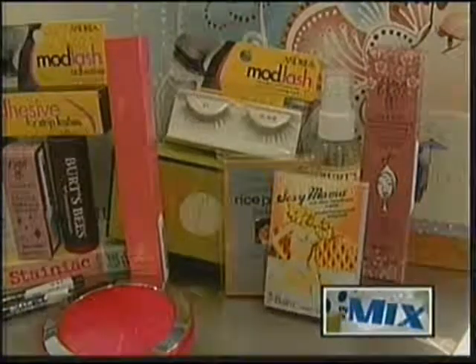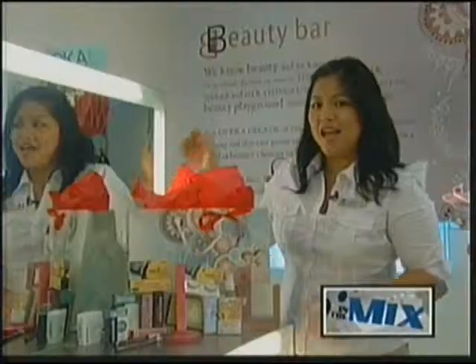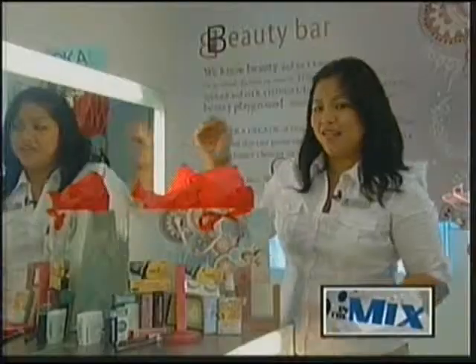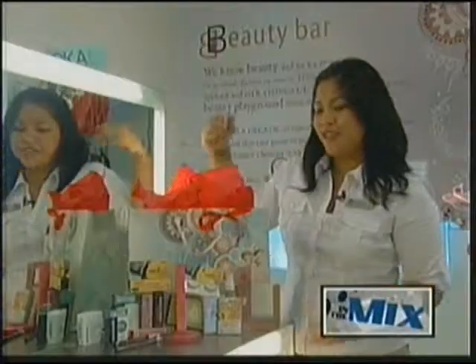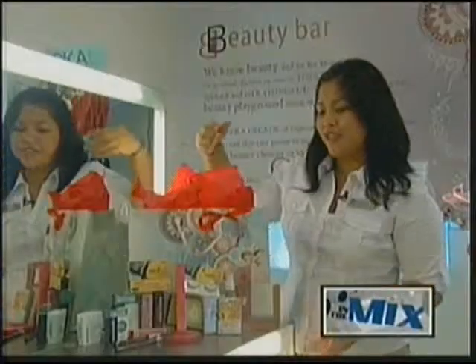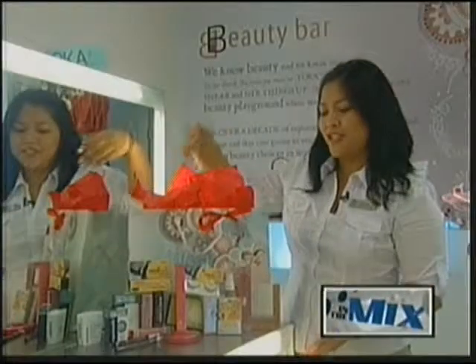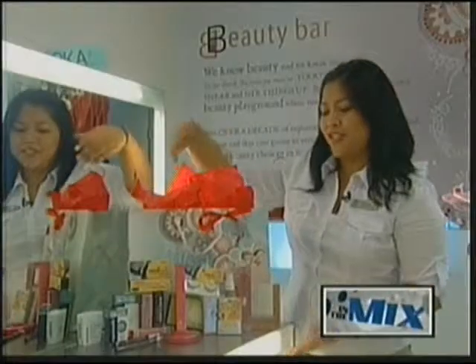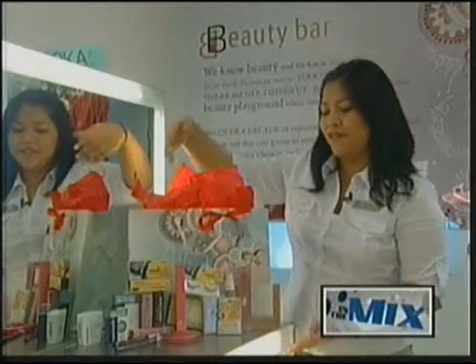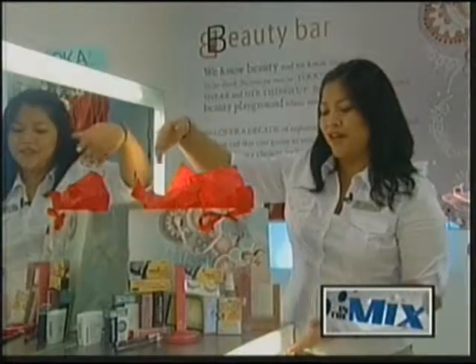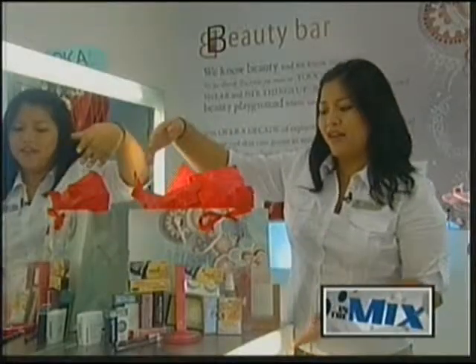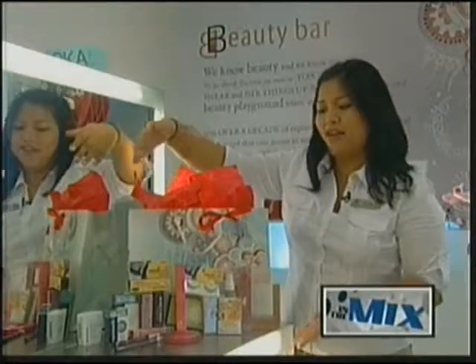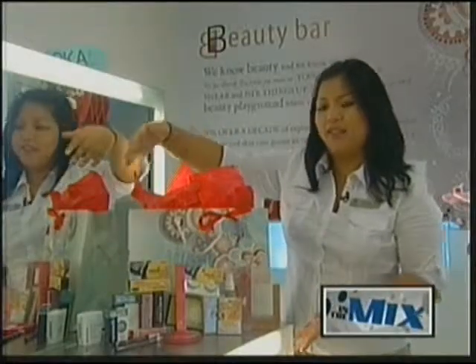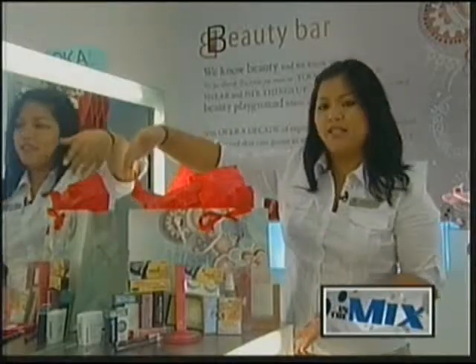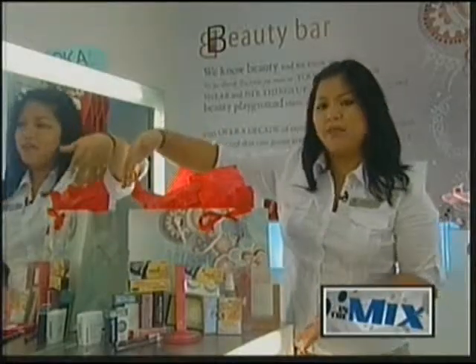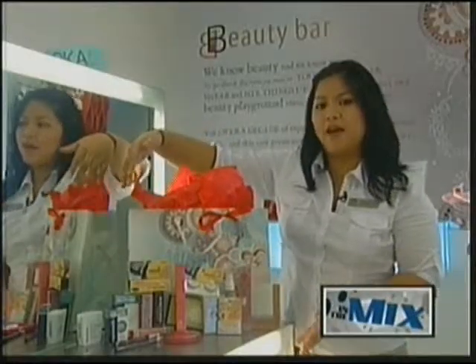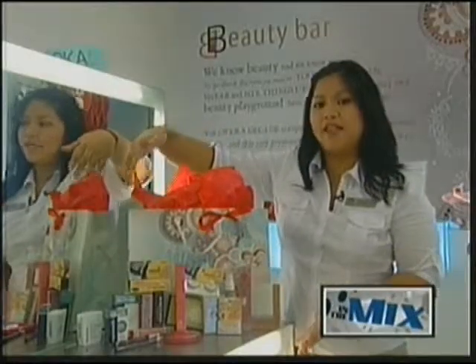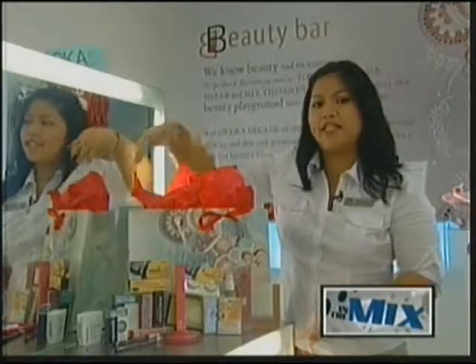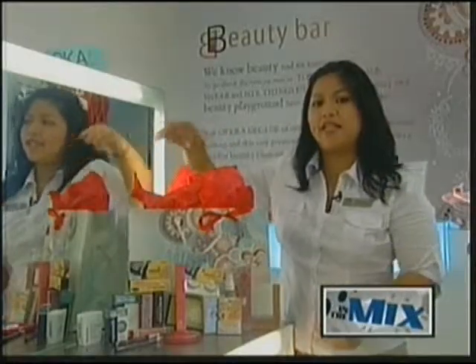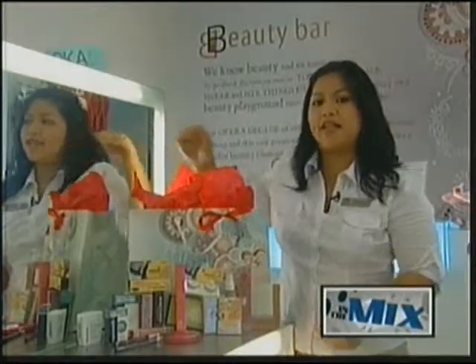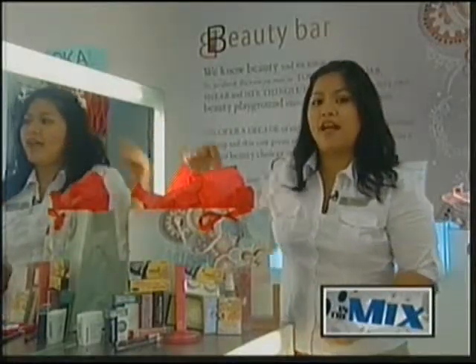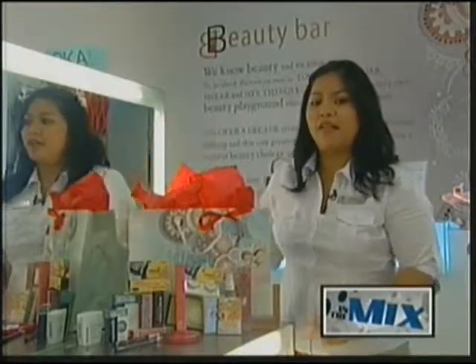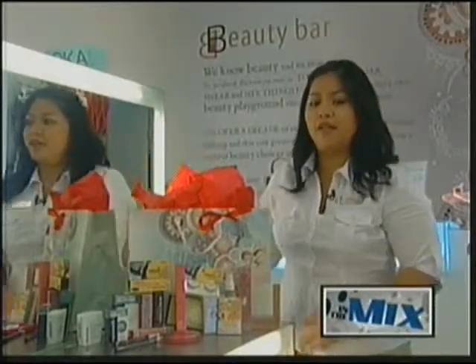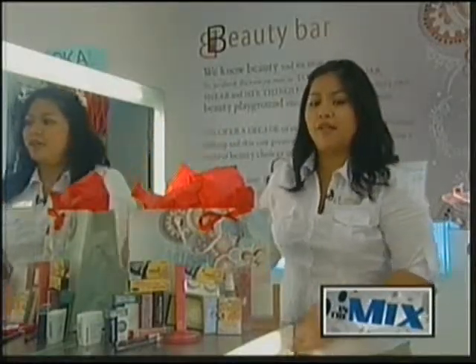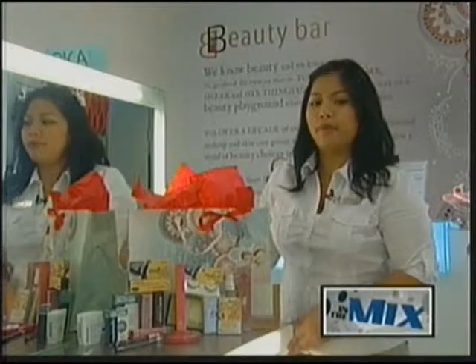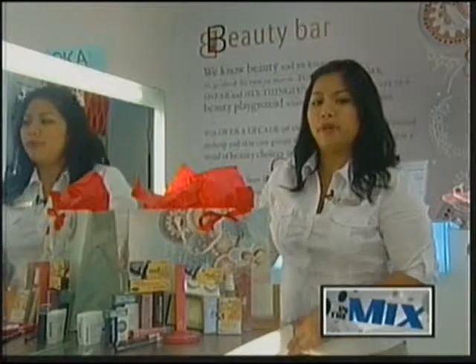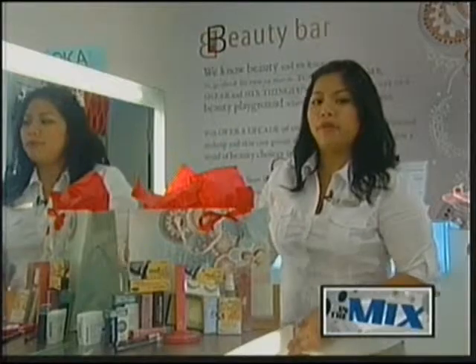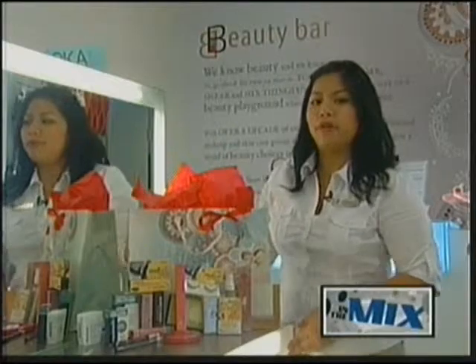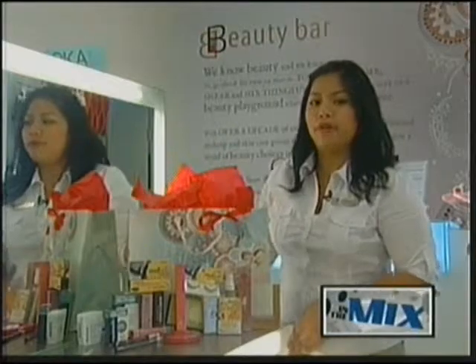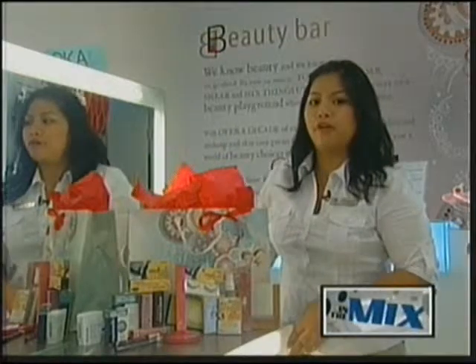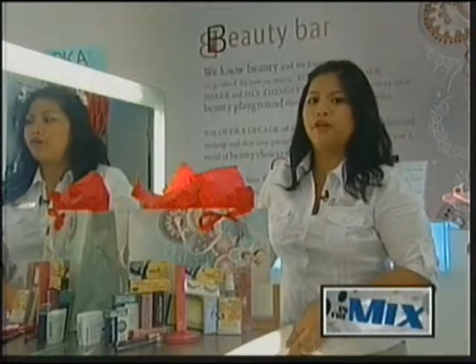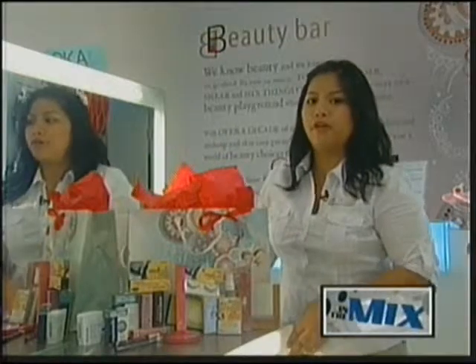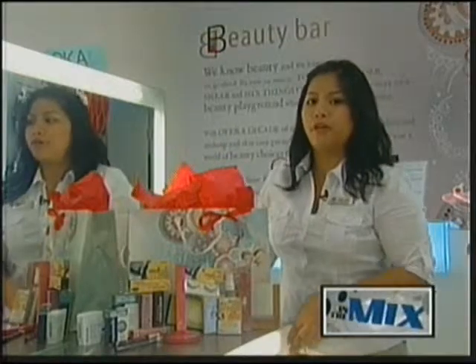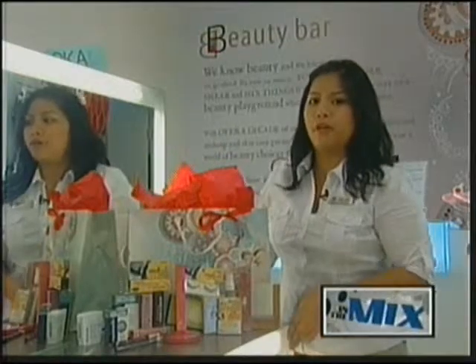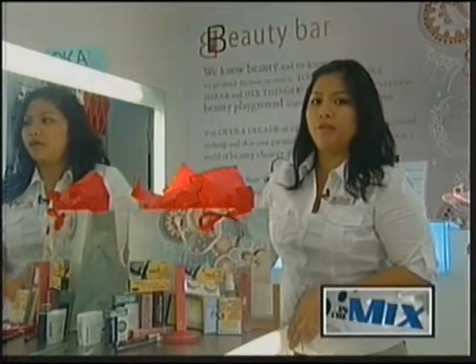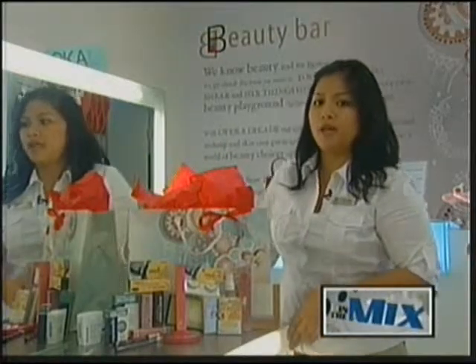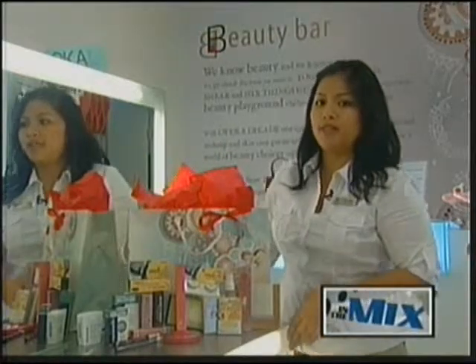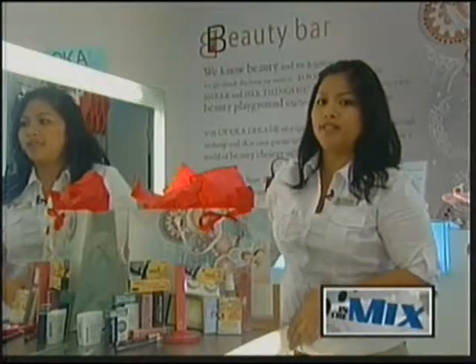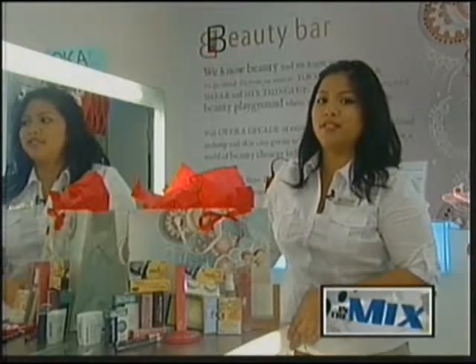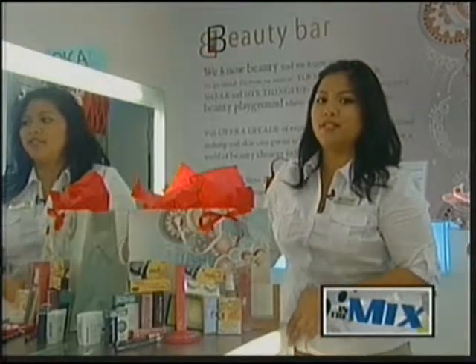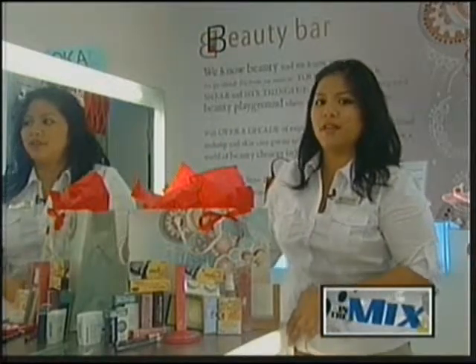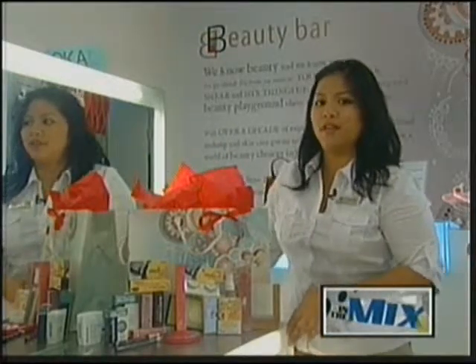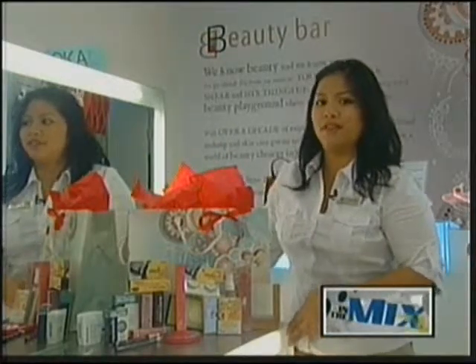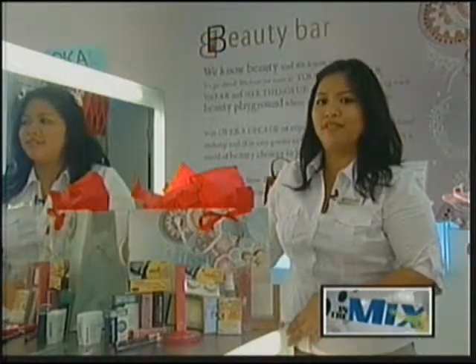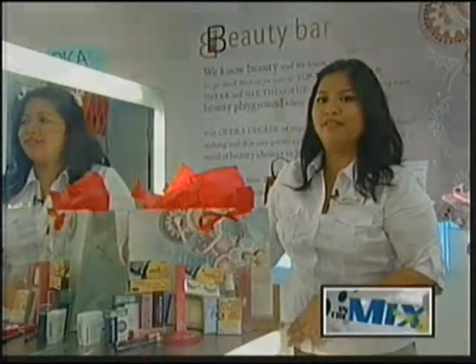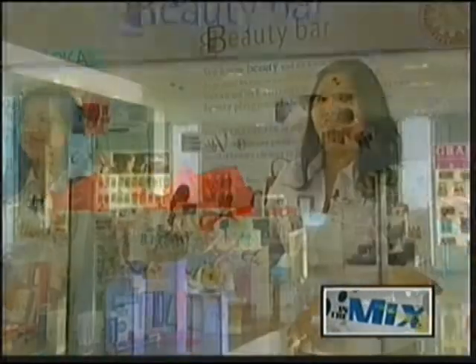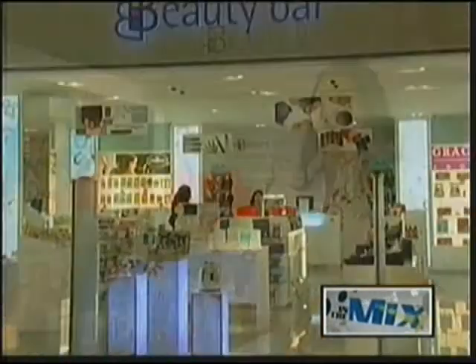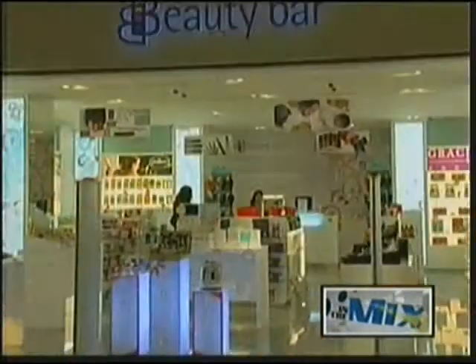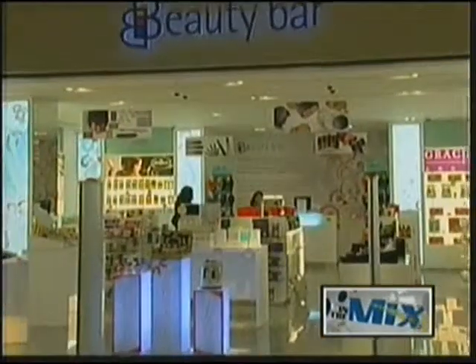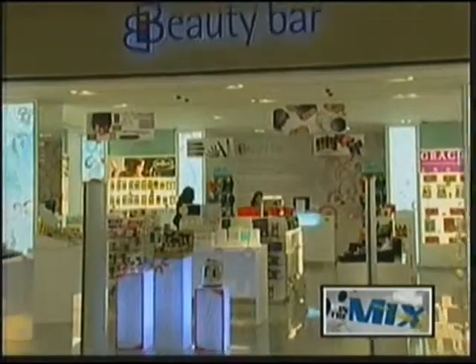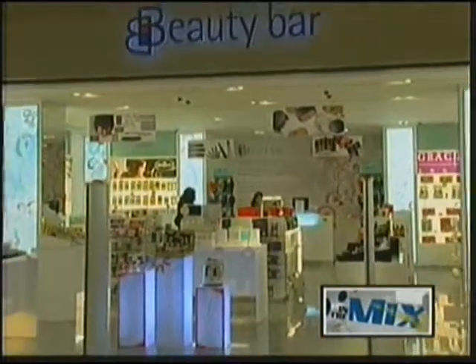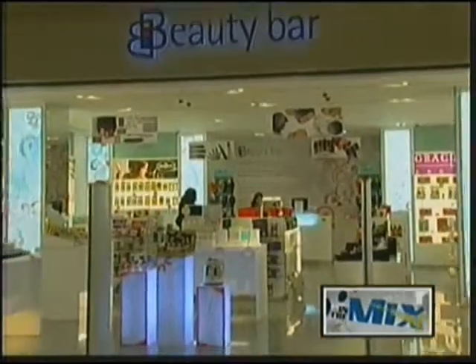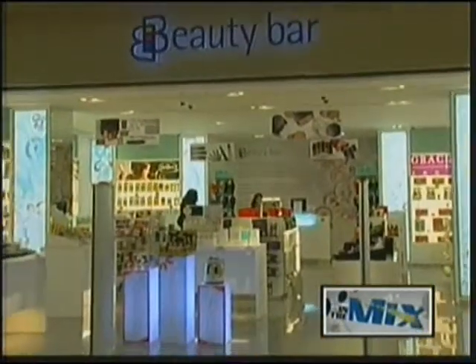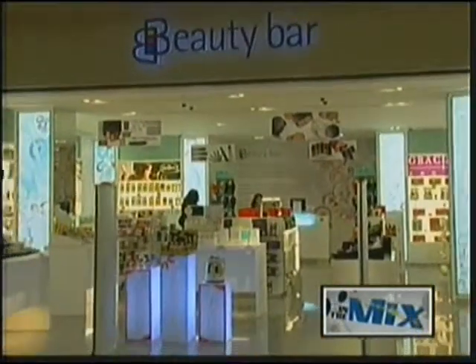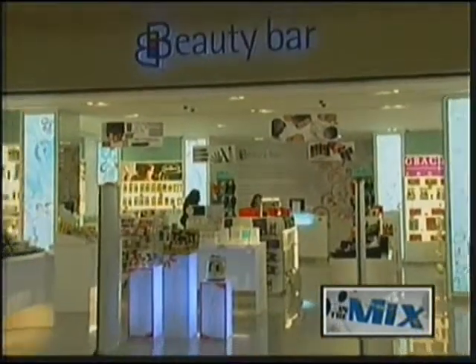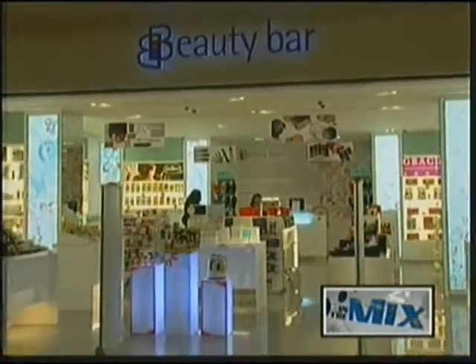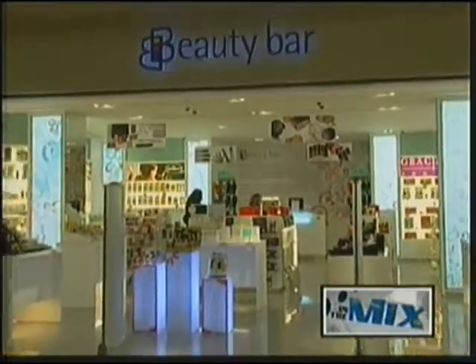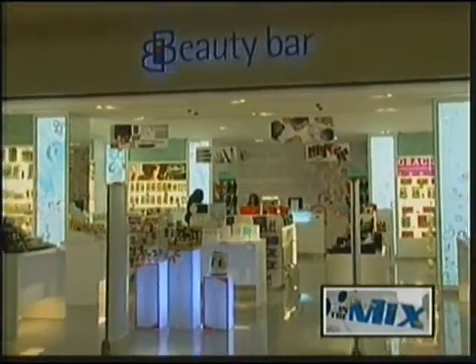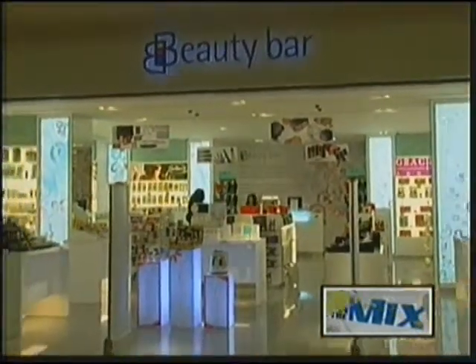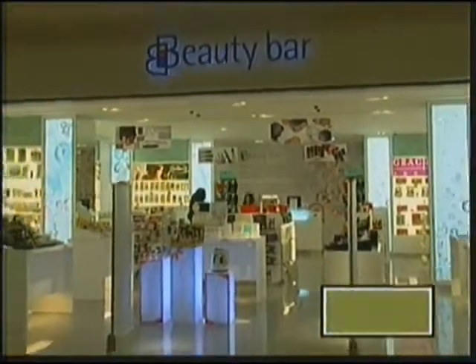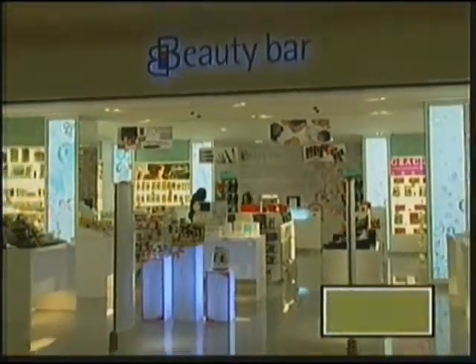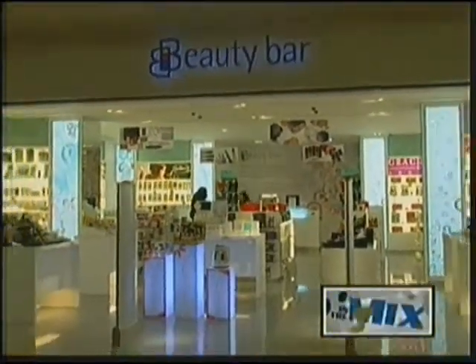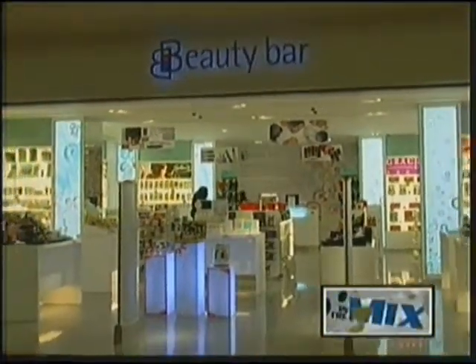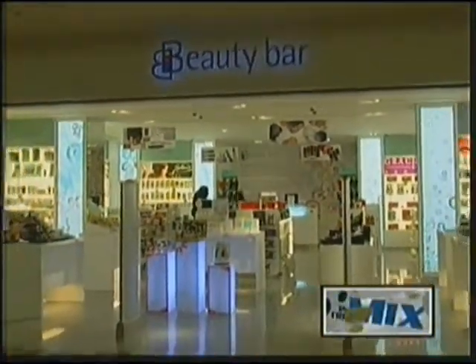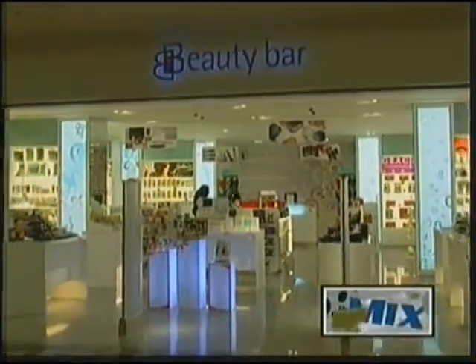Of course, you can find all of these products here at the Beauty Bar Mall or Beauty Bar Plaza in Tumon. Happy Holidays from everyone at the Beauty Bar!